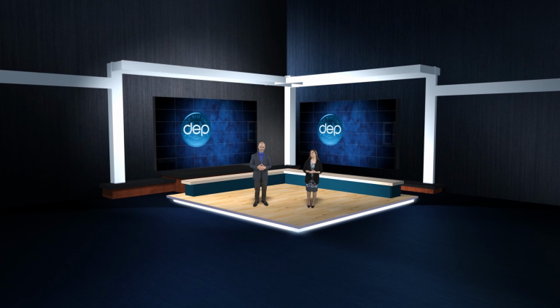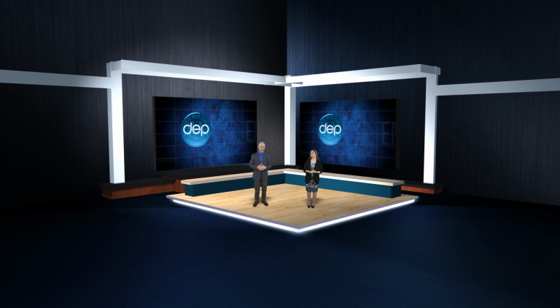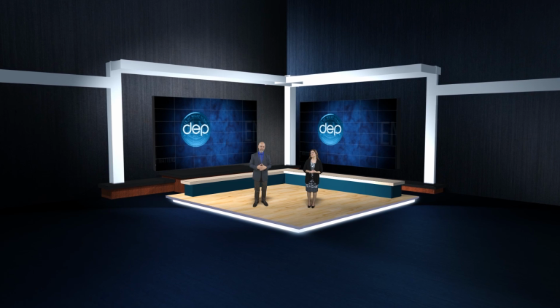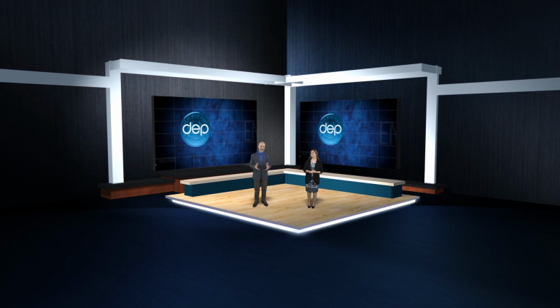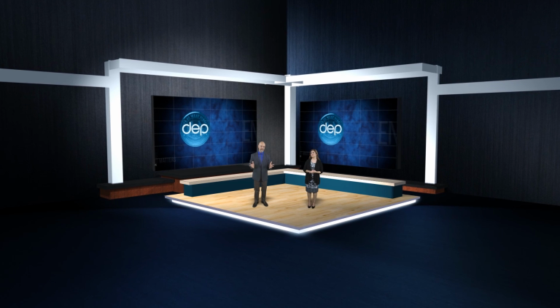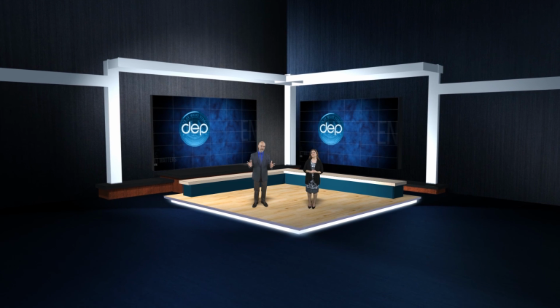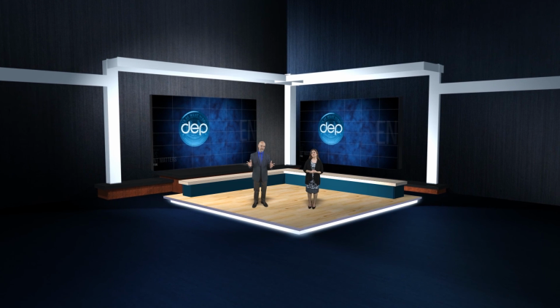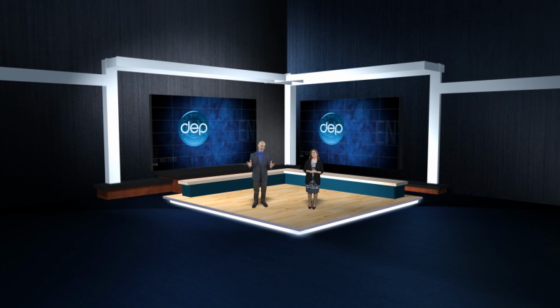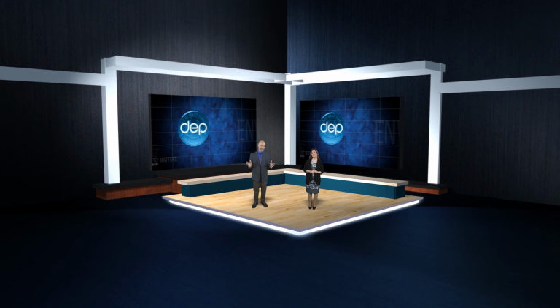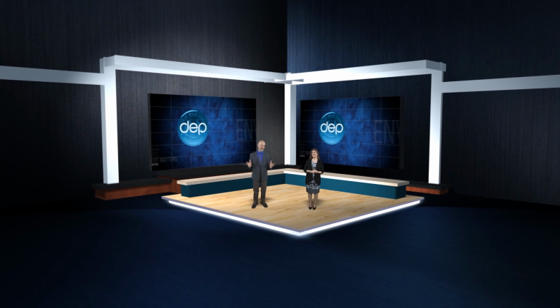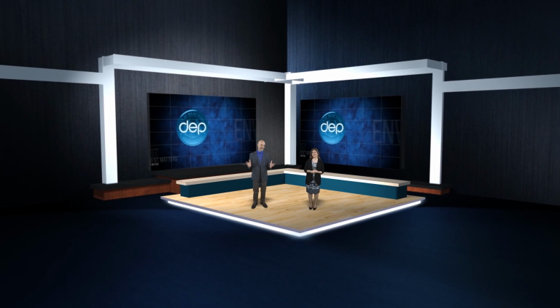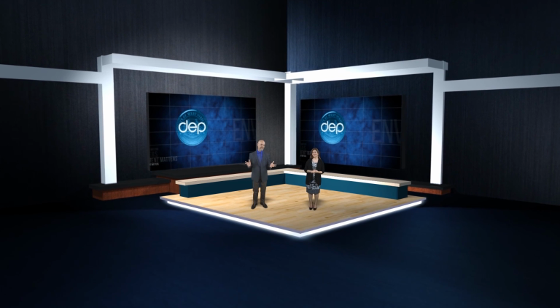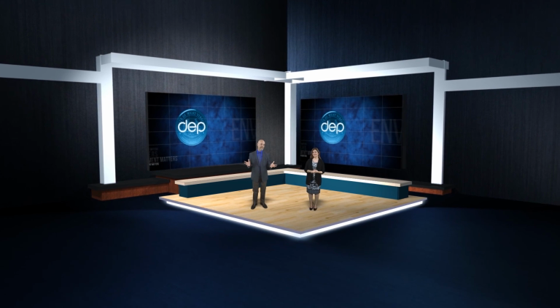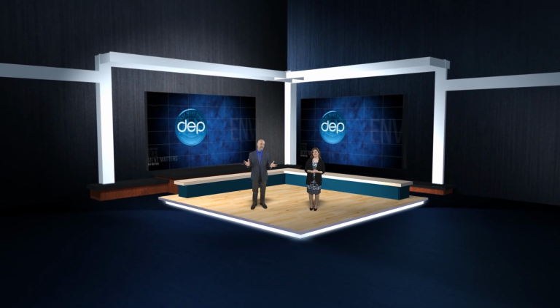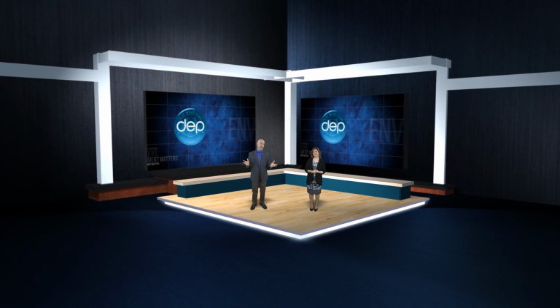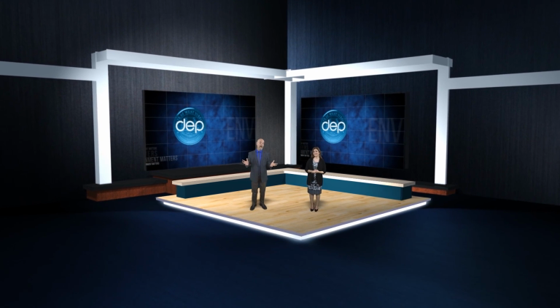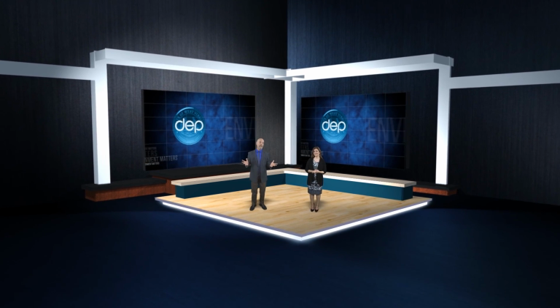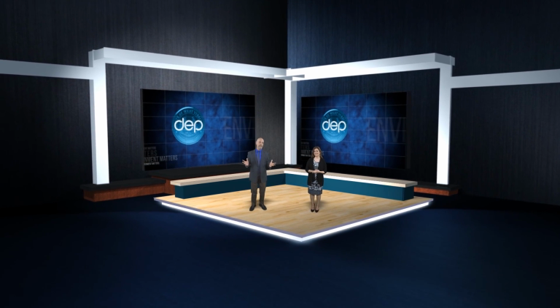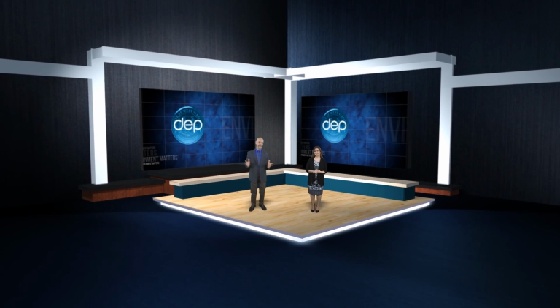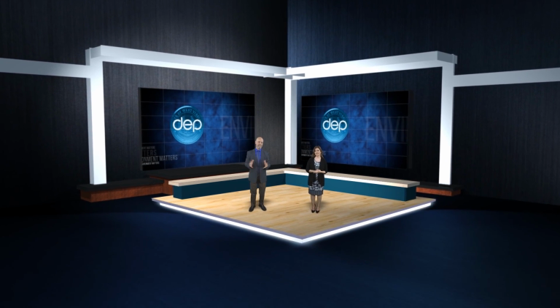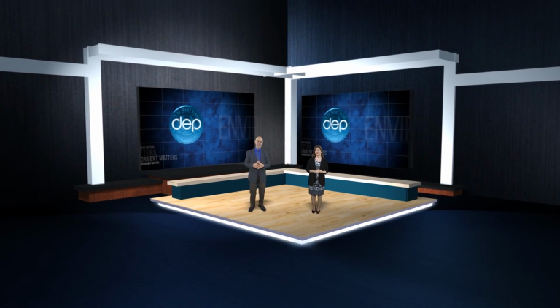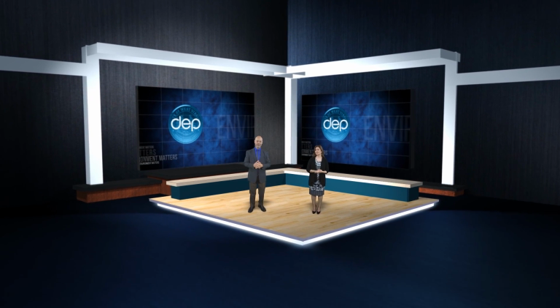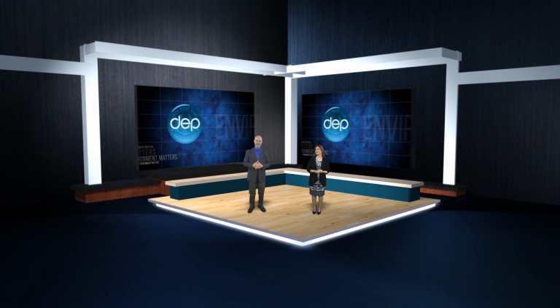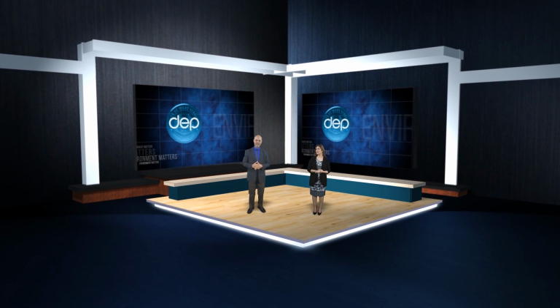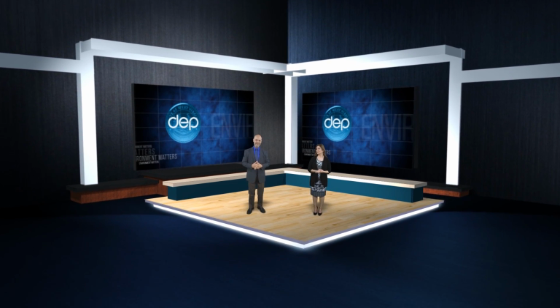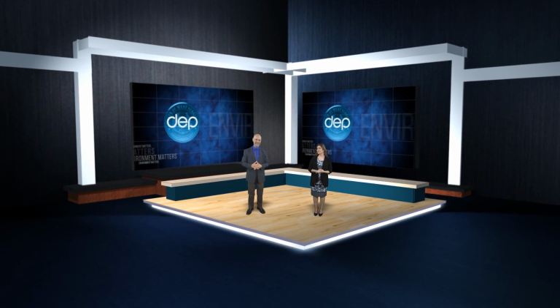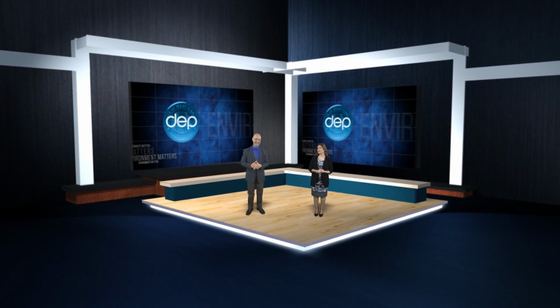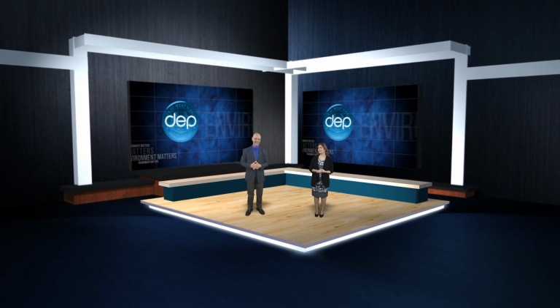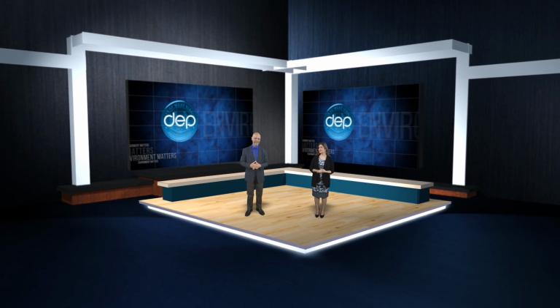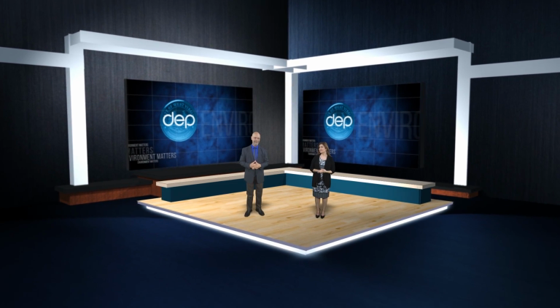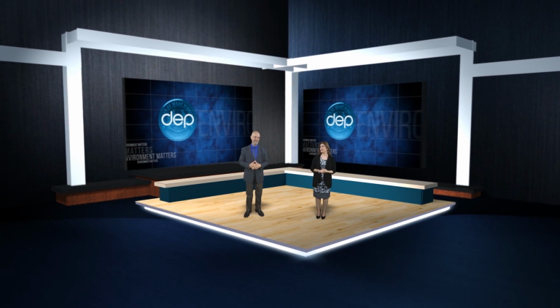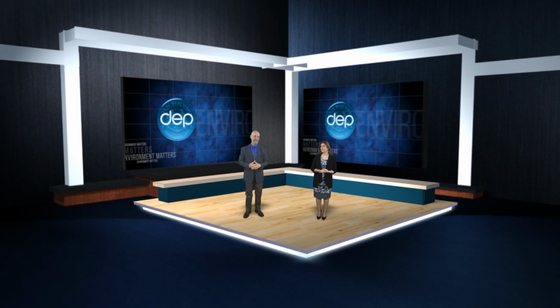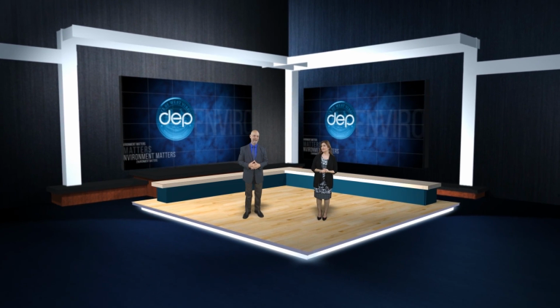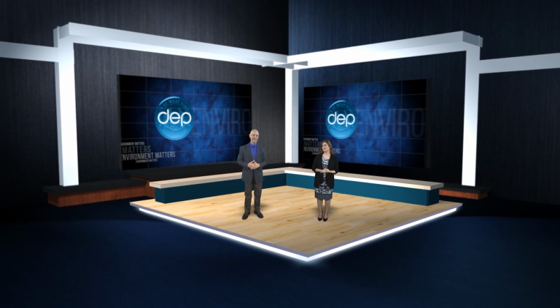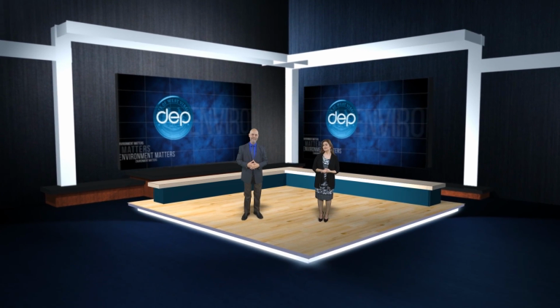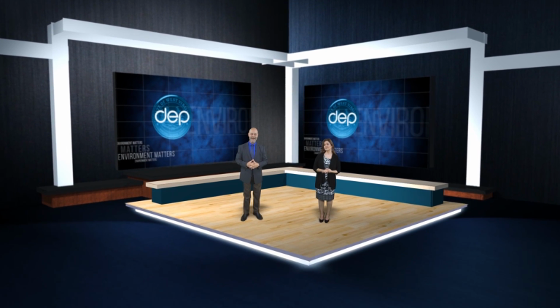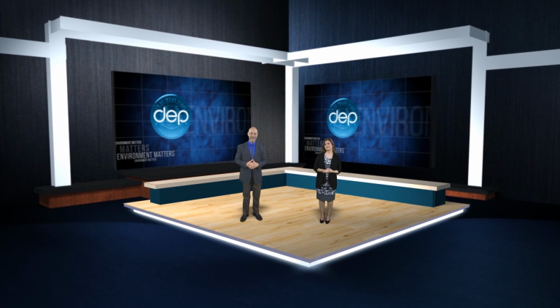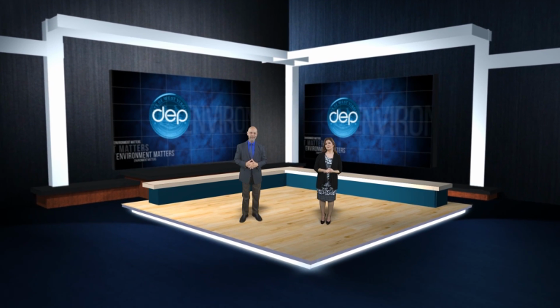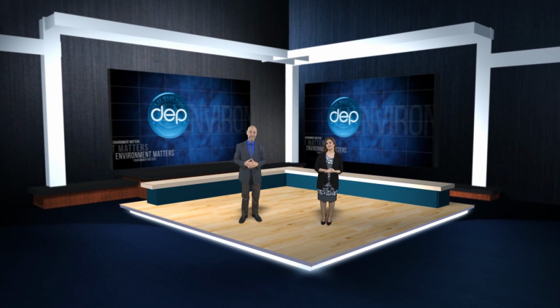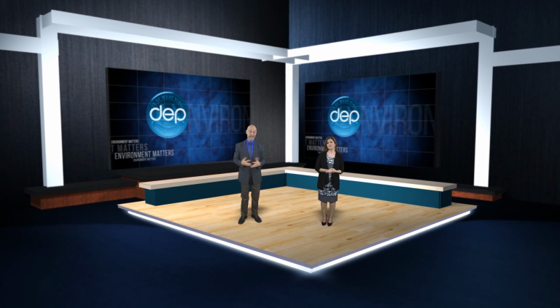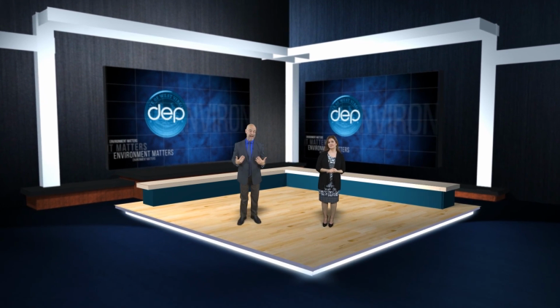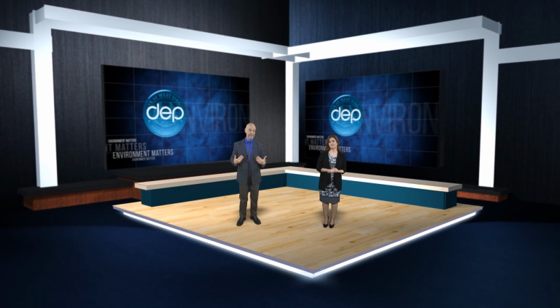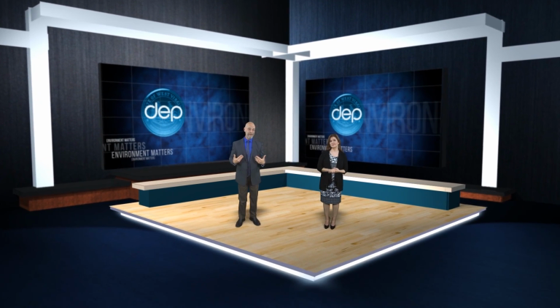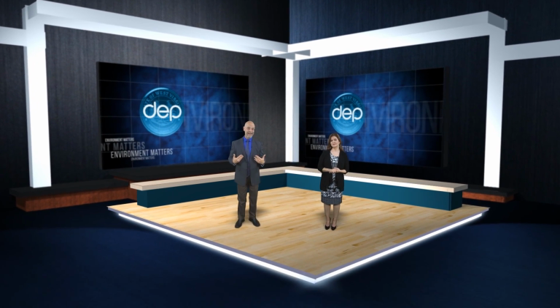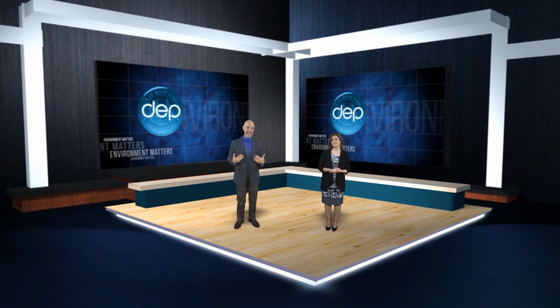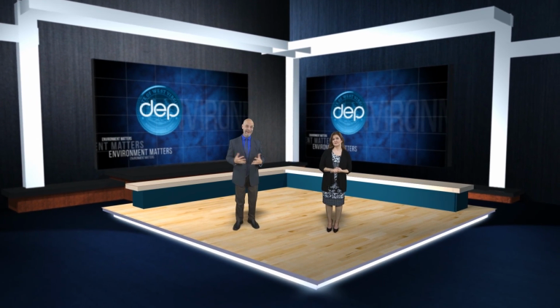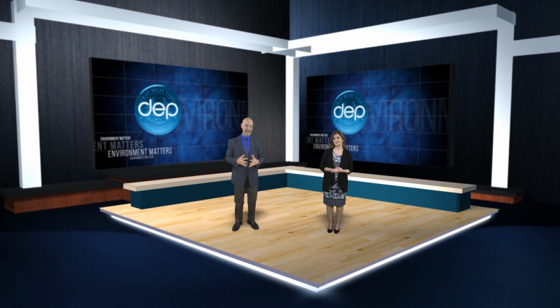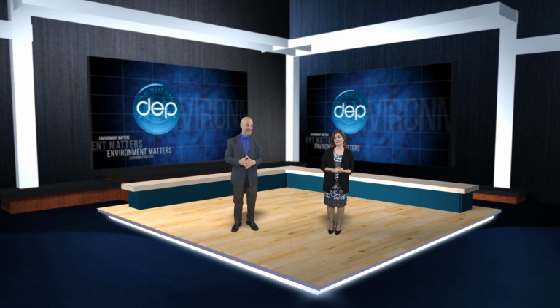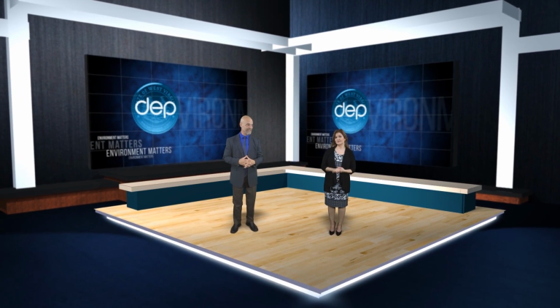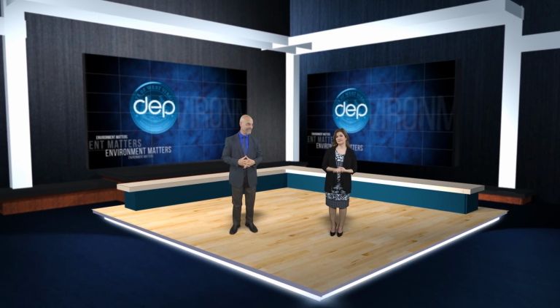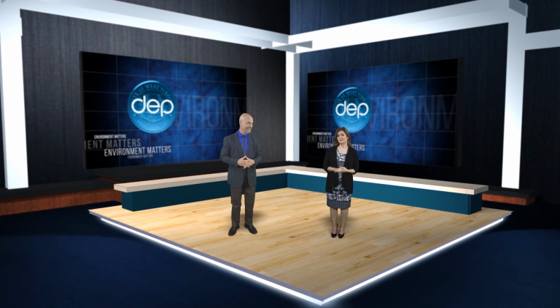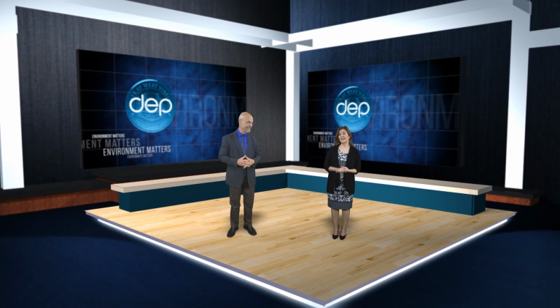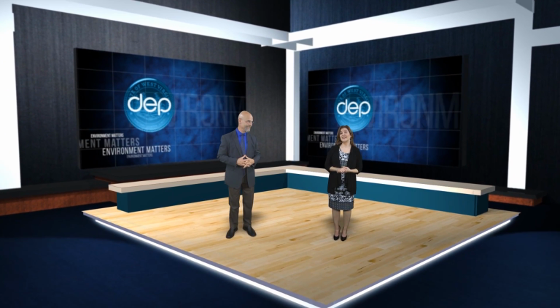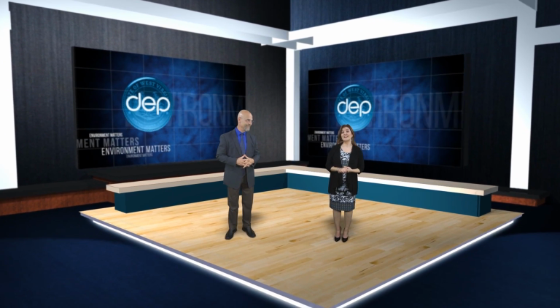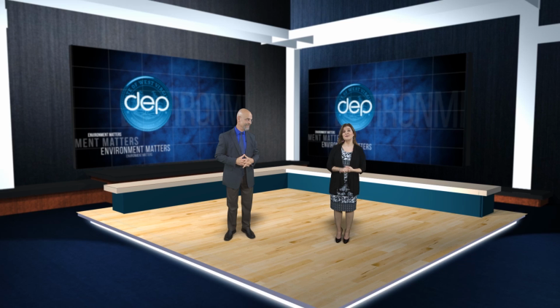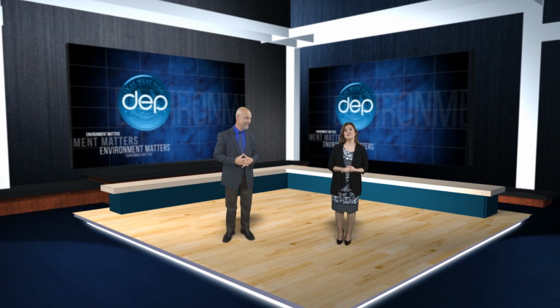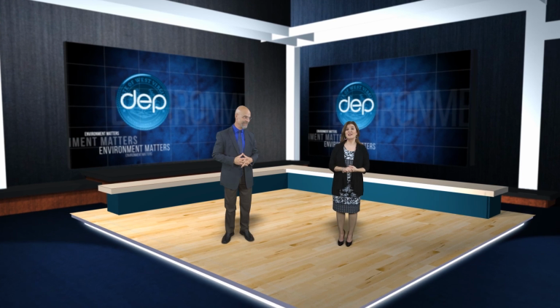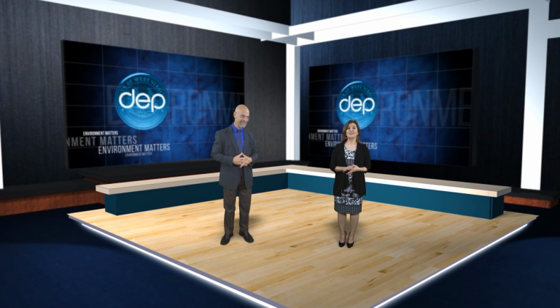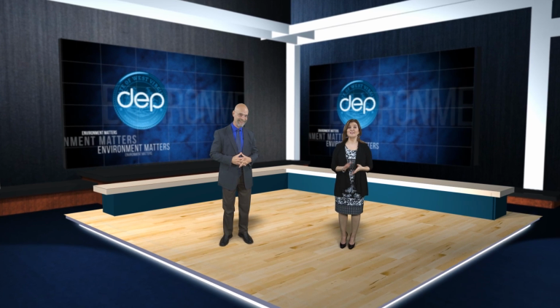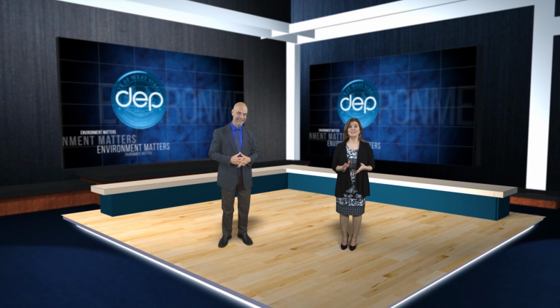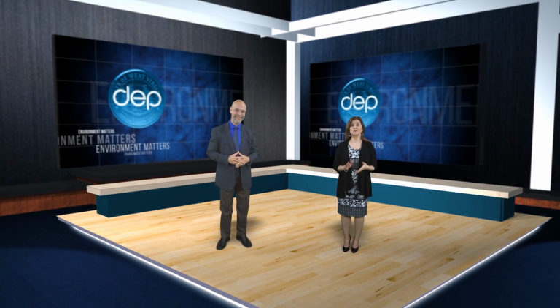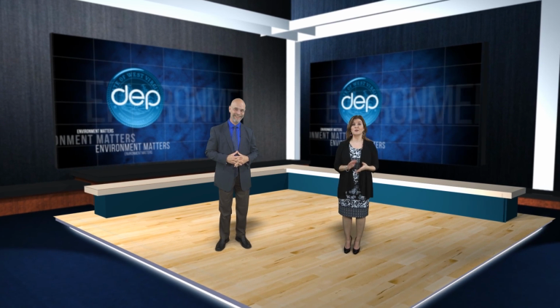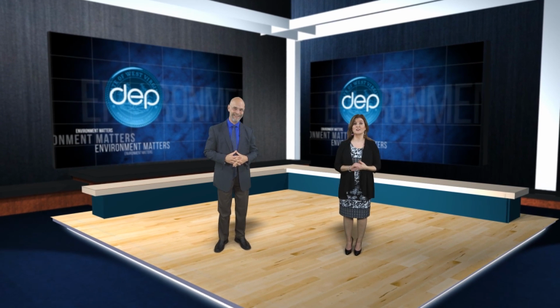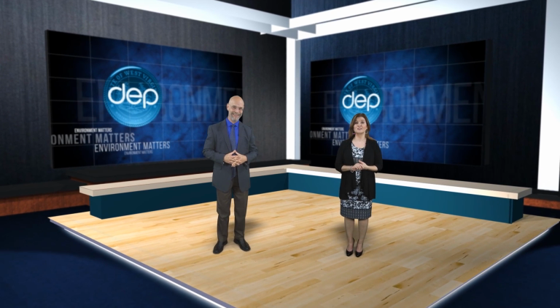Hello everybody and welcome to a new season of Environment Matters. I'm Greg Adolfsen and I'm Kelly Gillenwater.